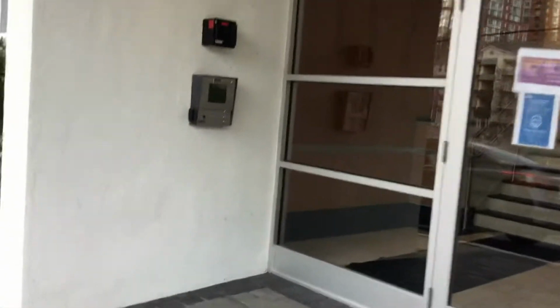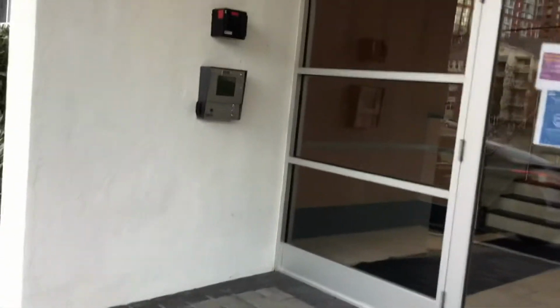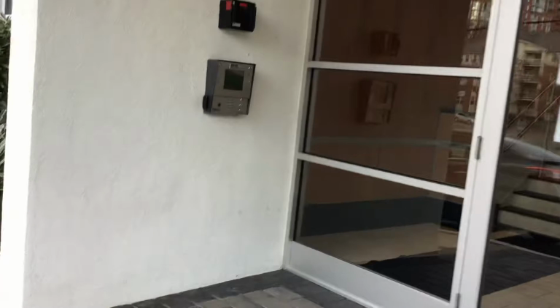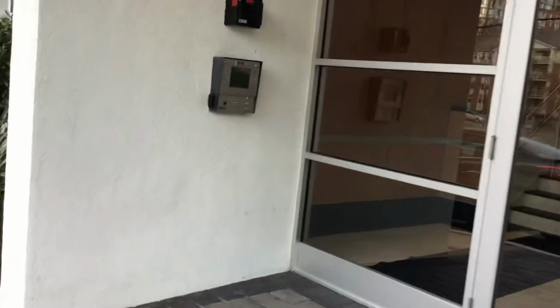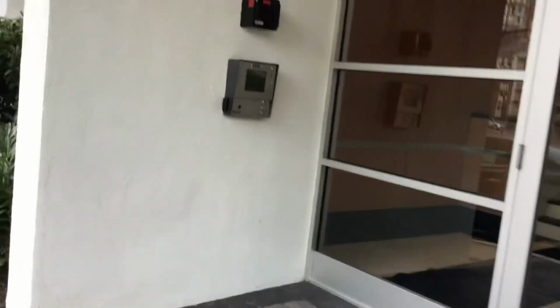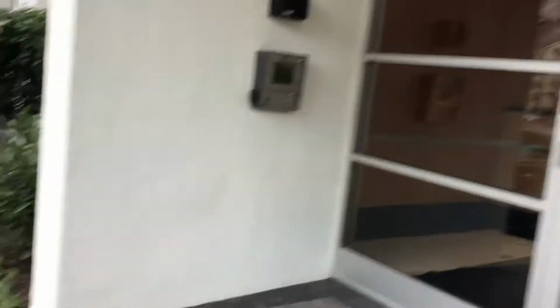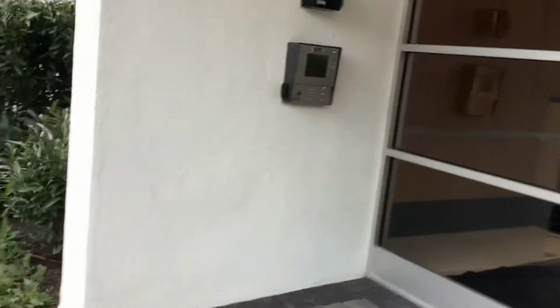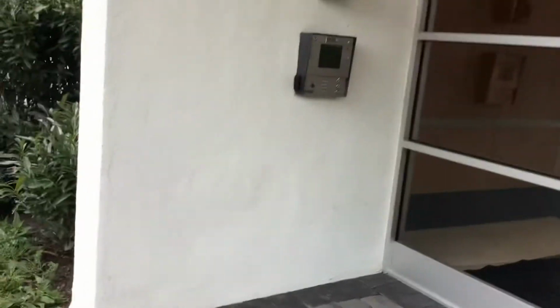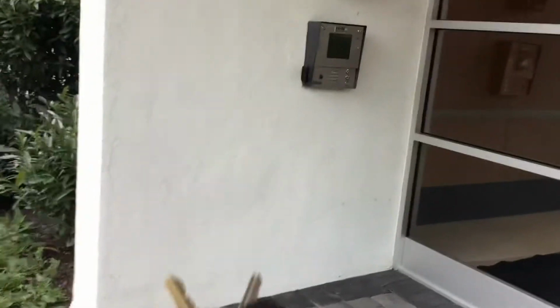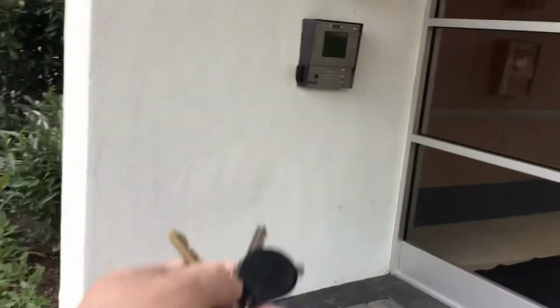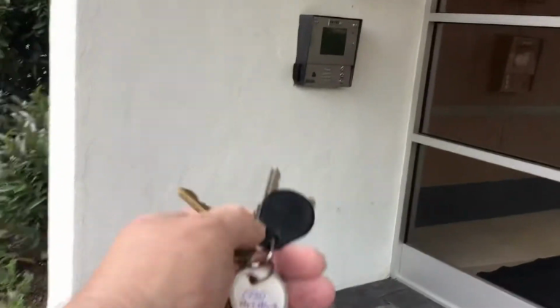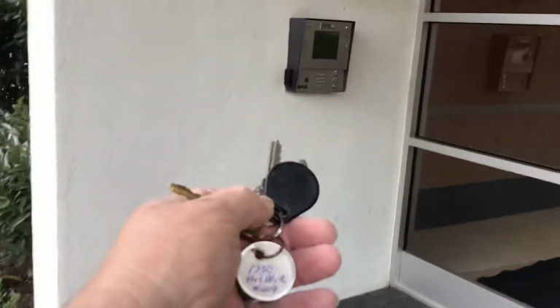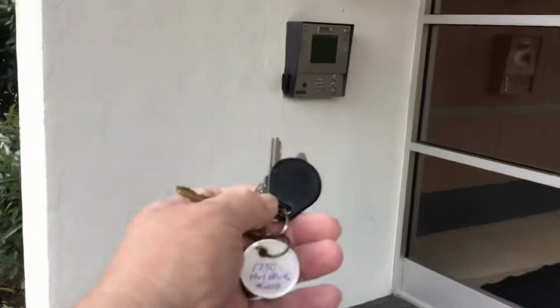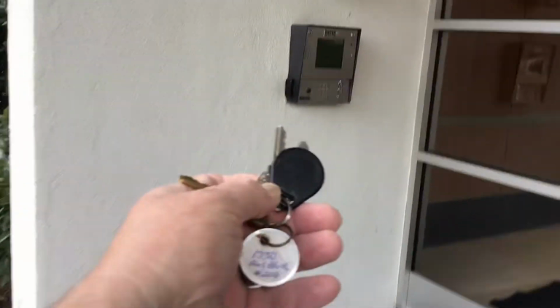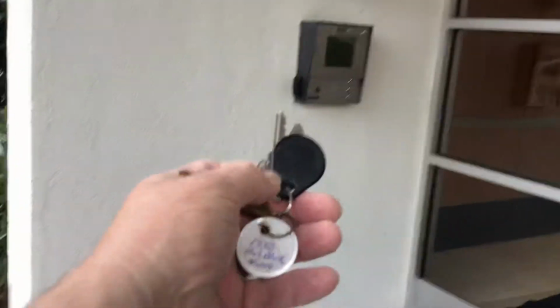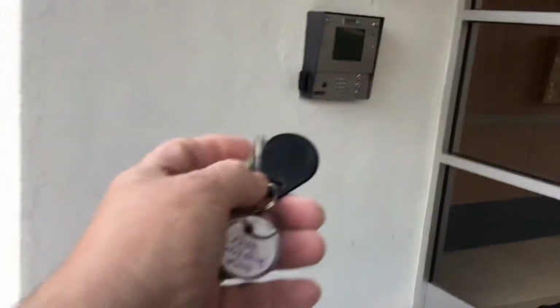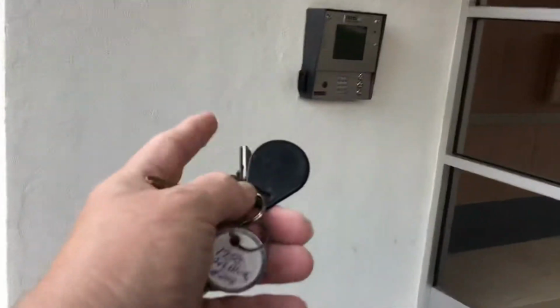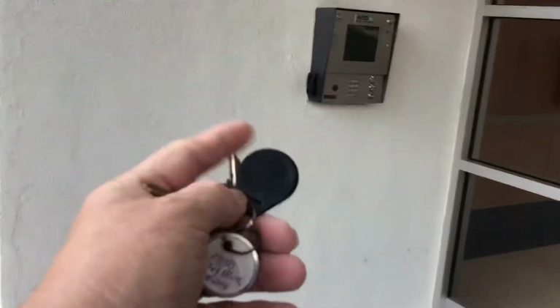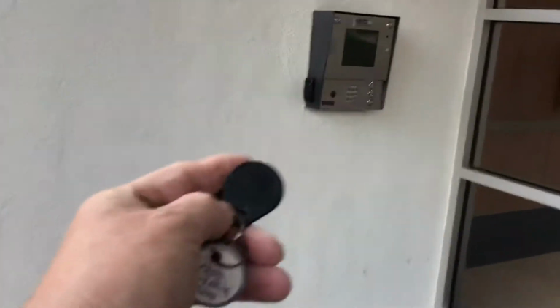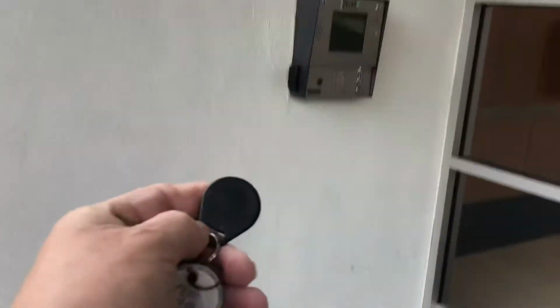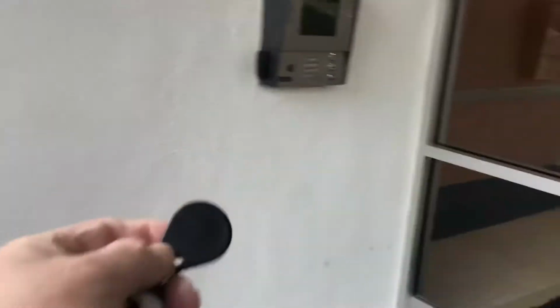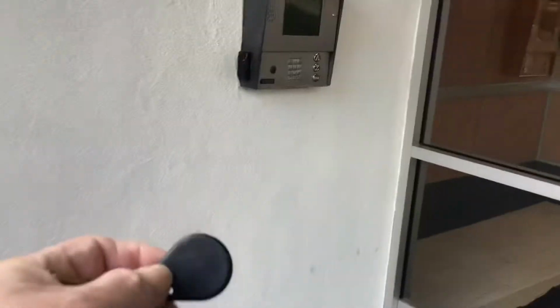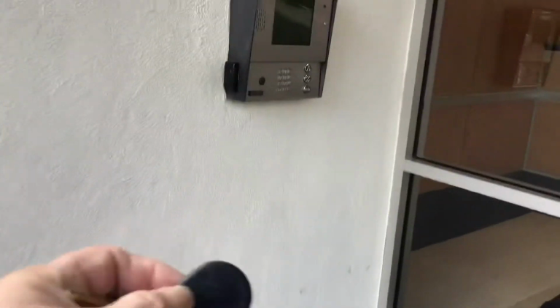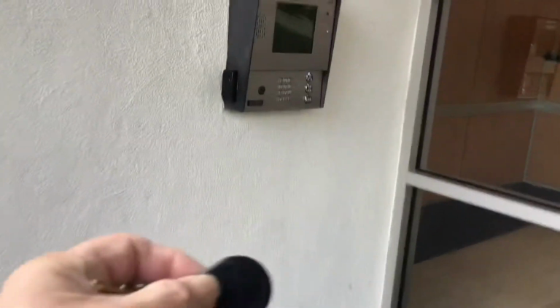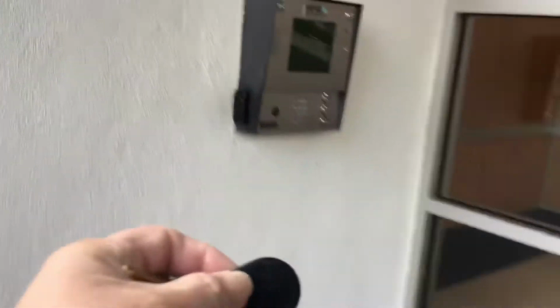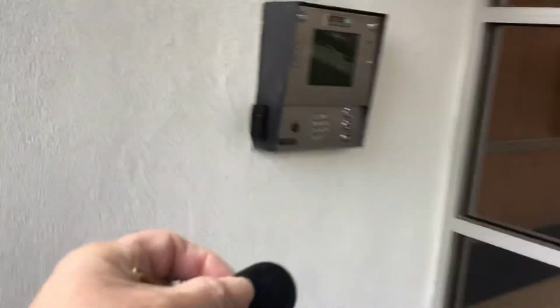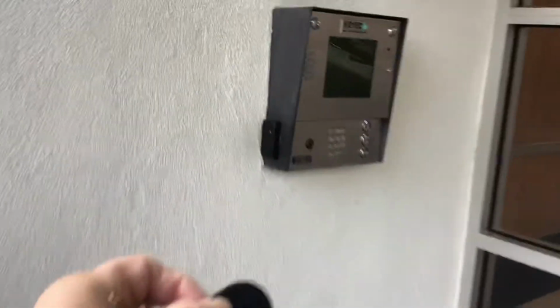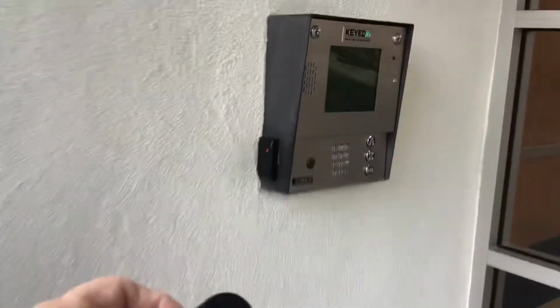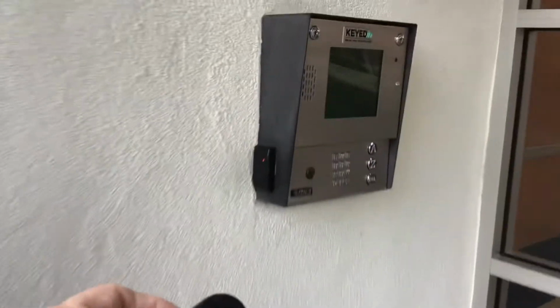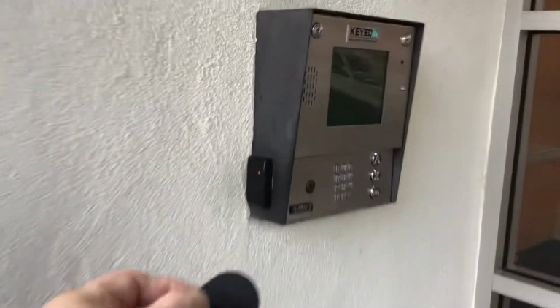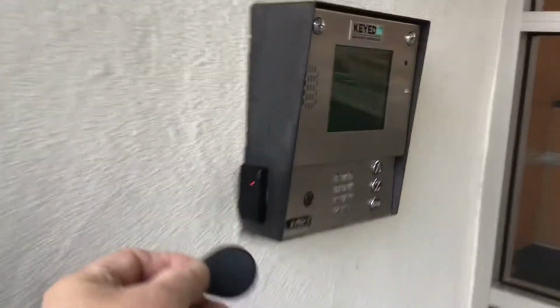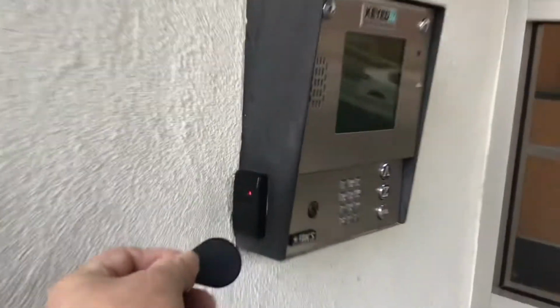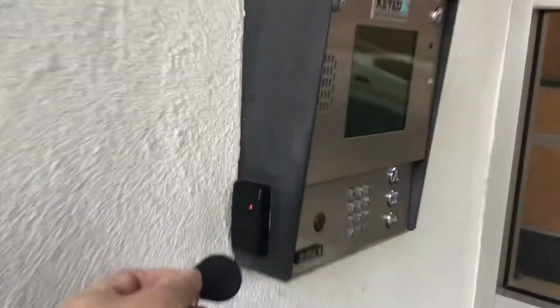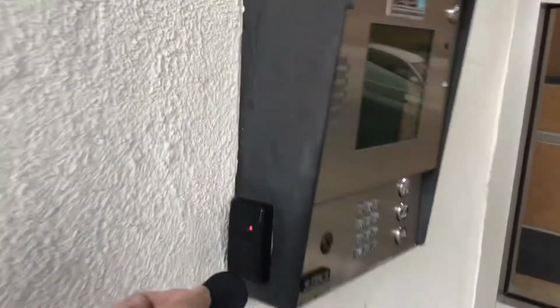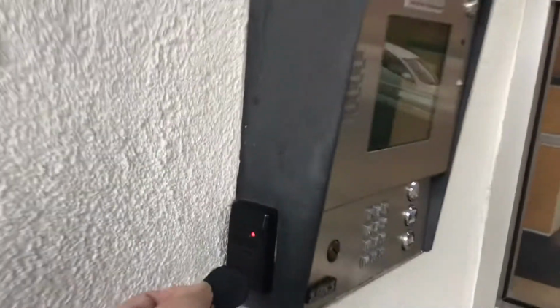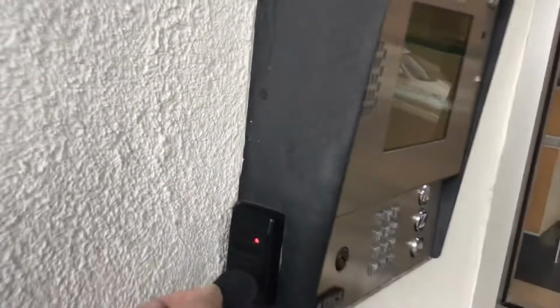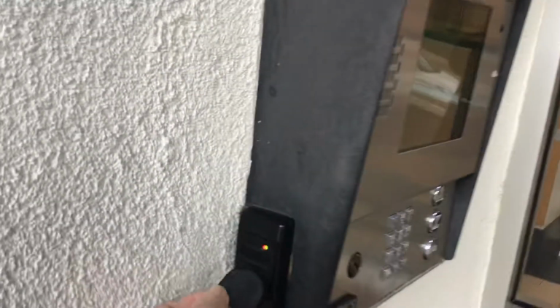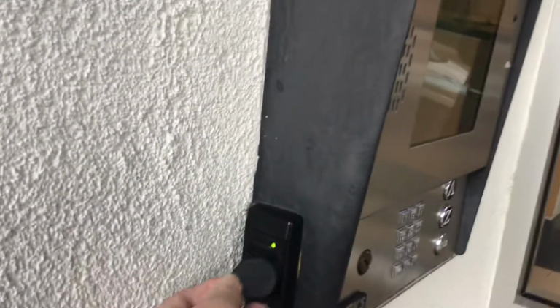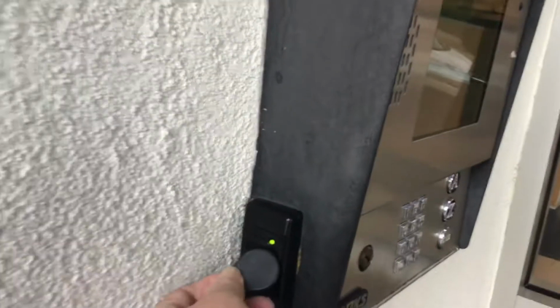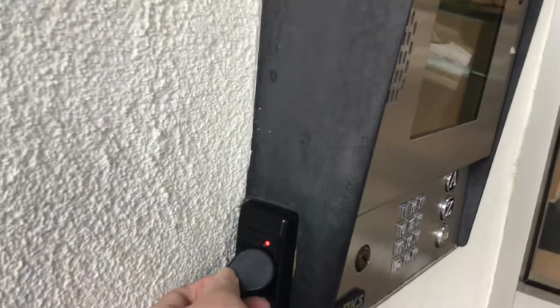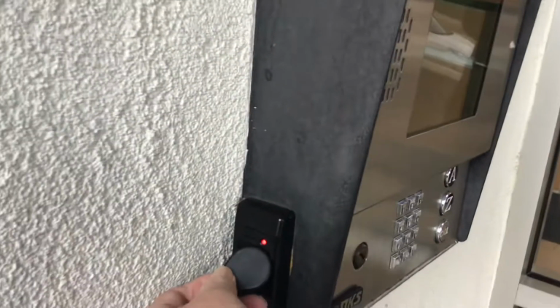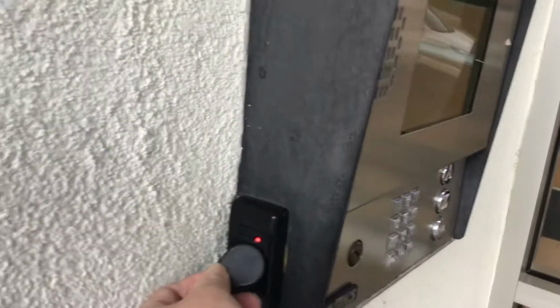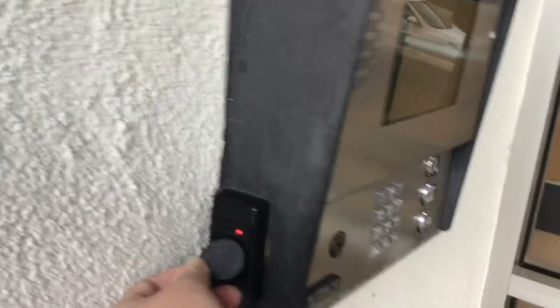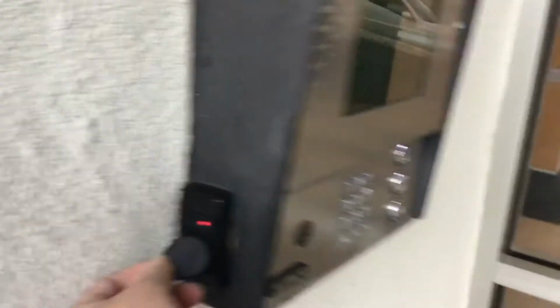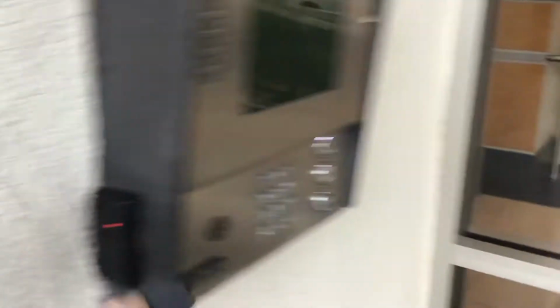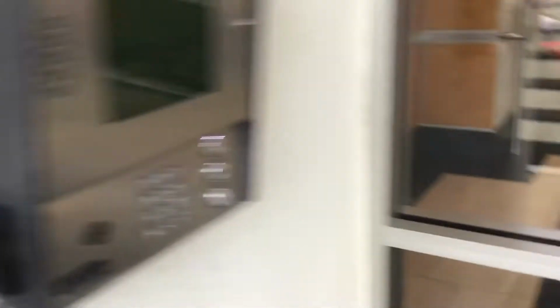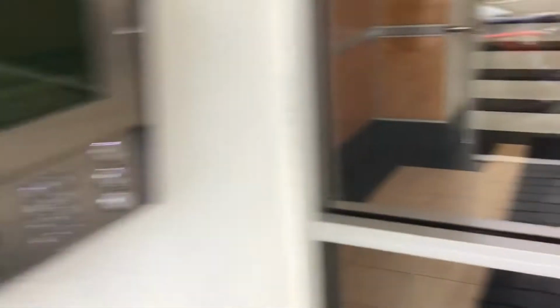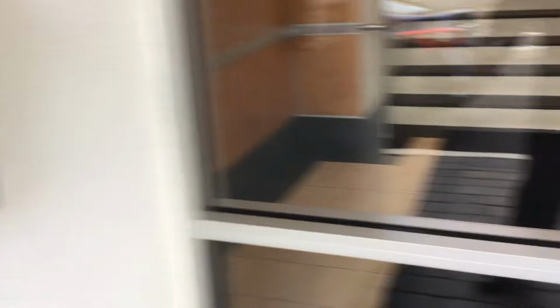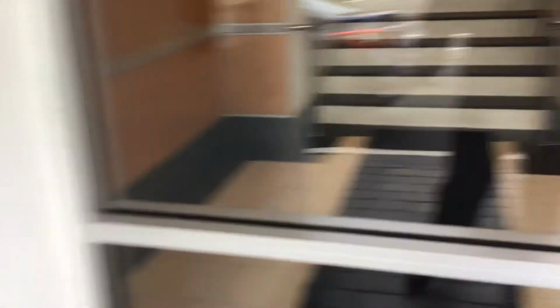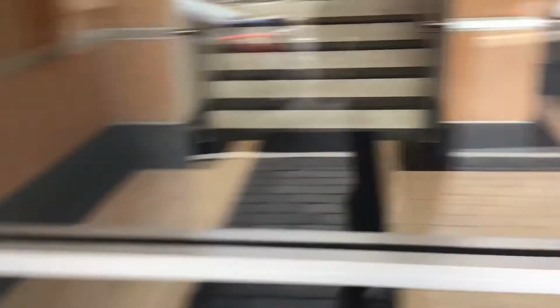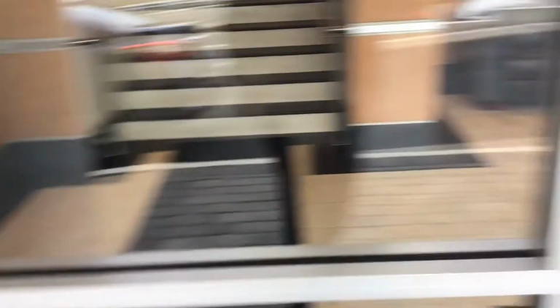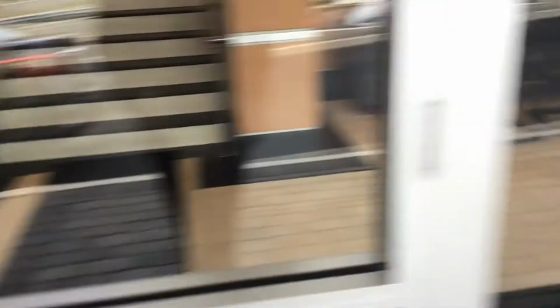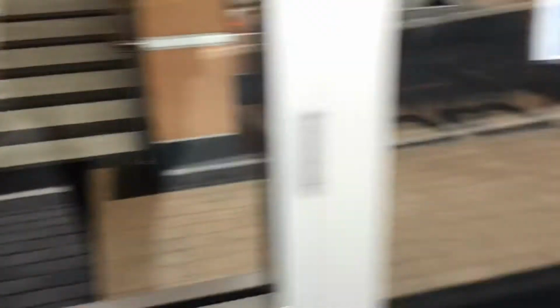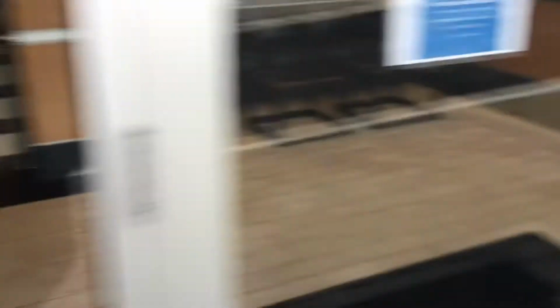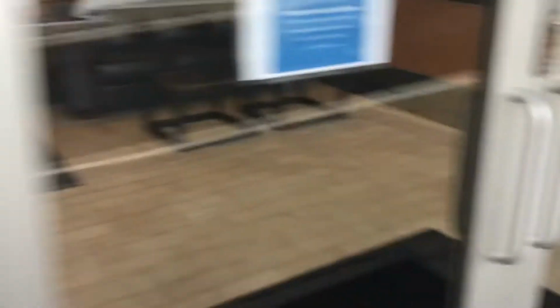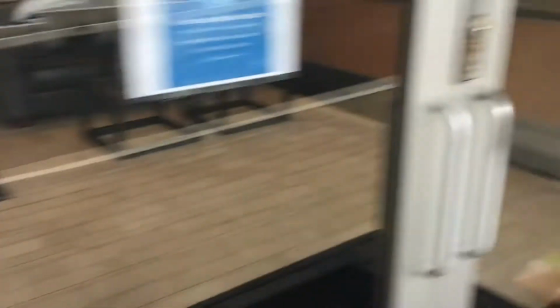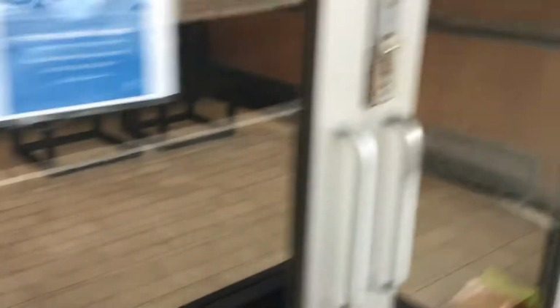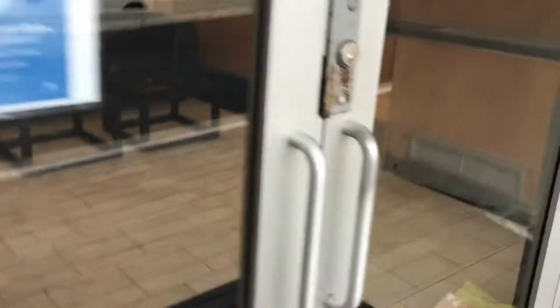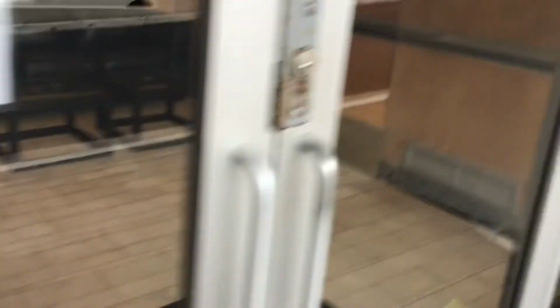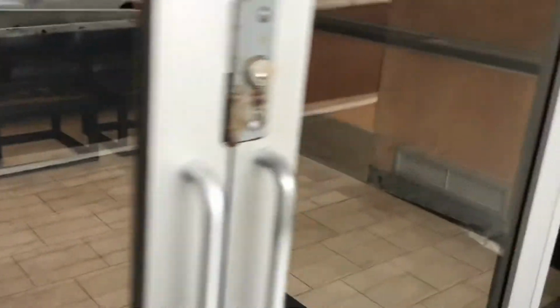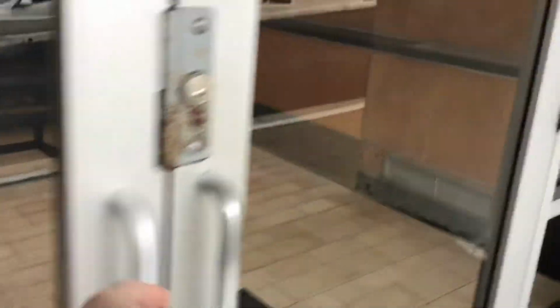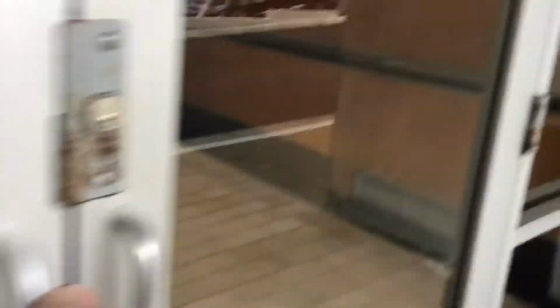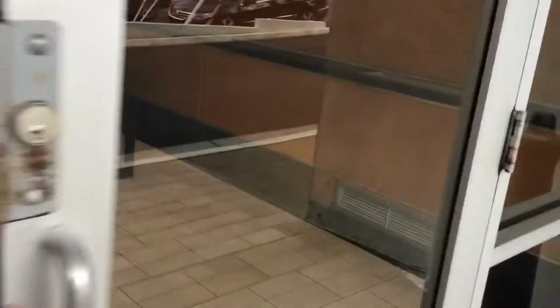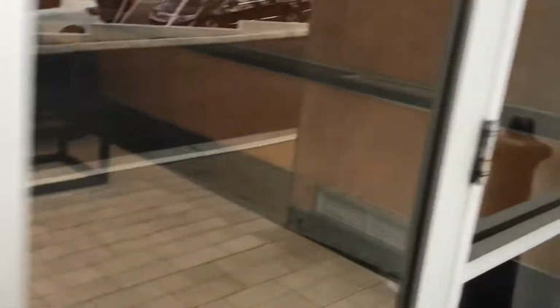You have a key fob, which is a safety measure, and that will buzz you in.